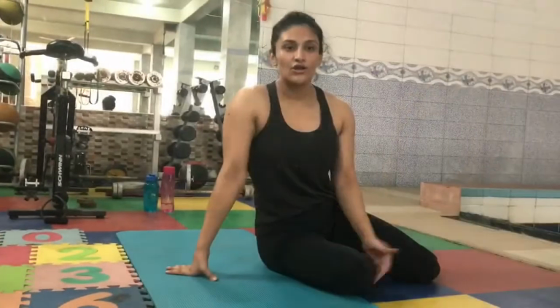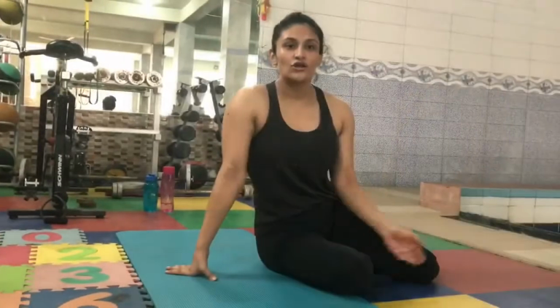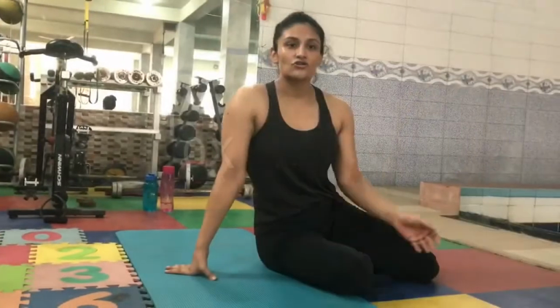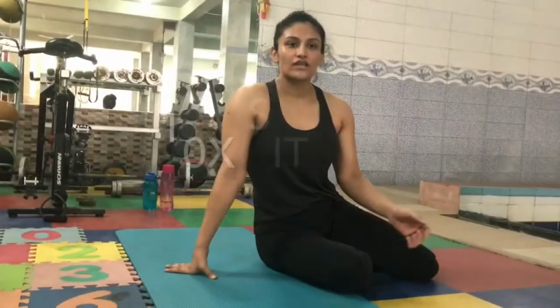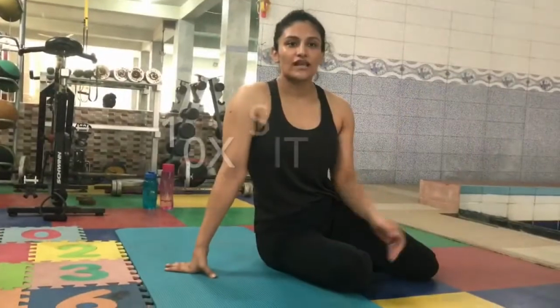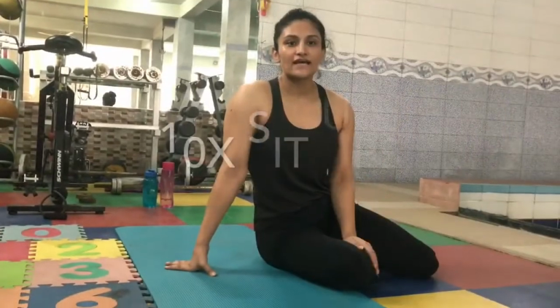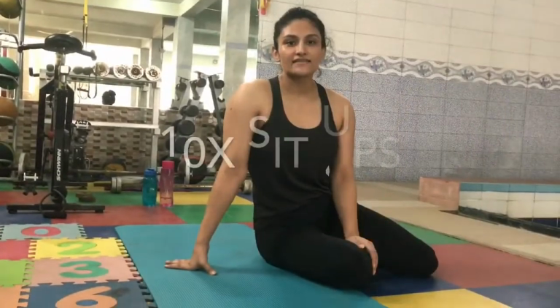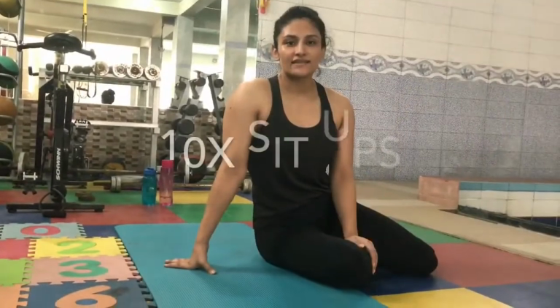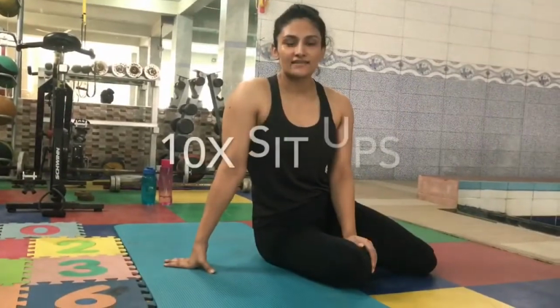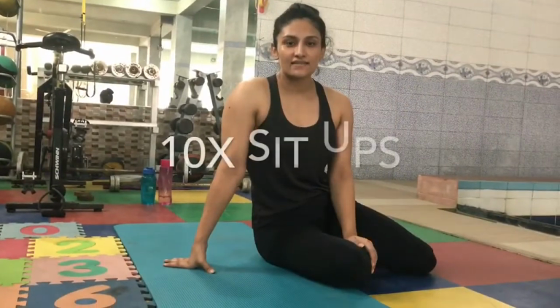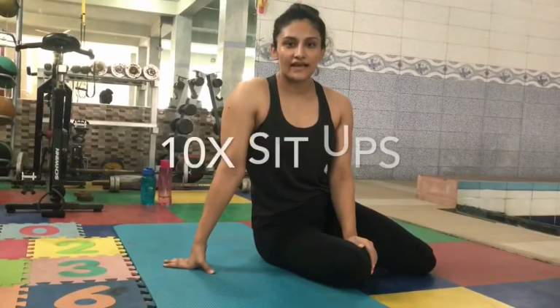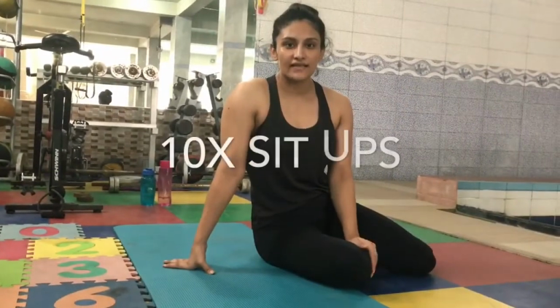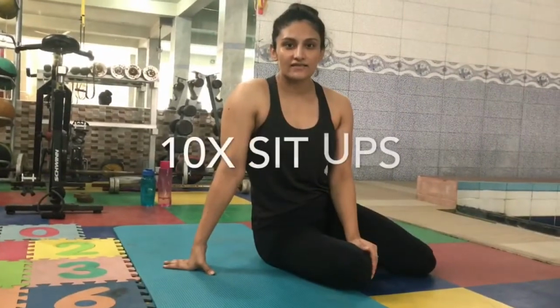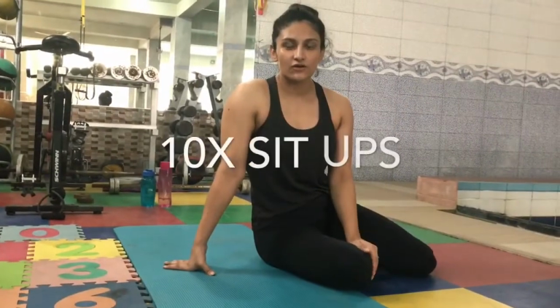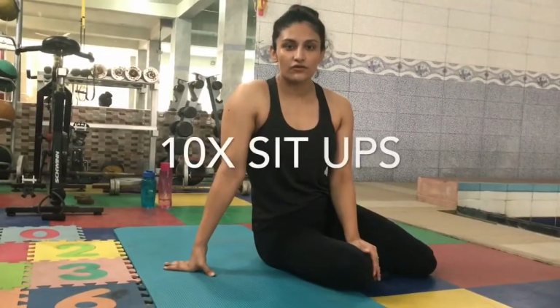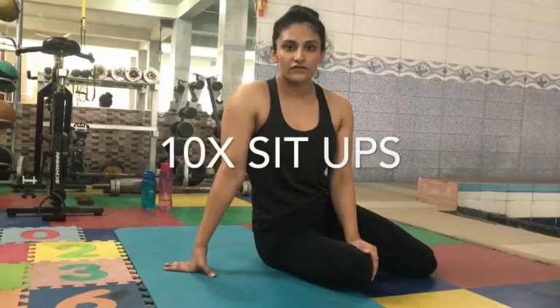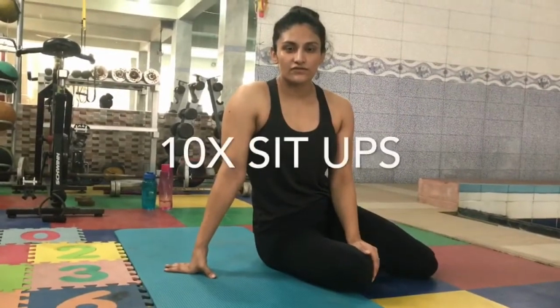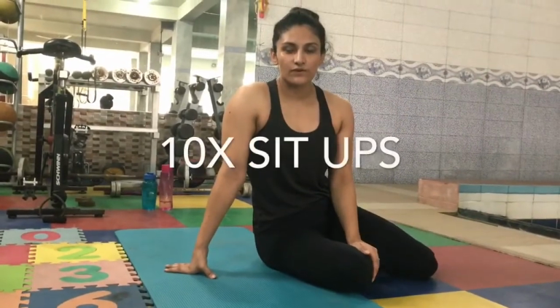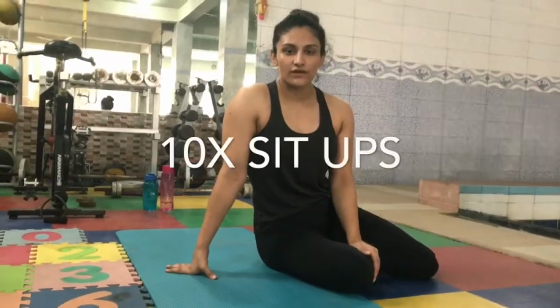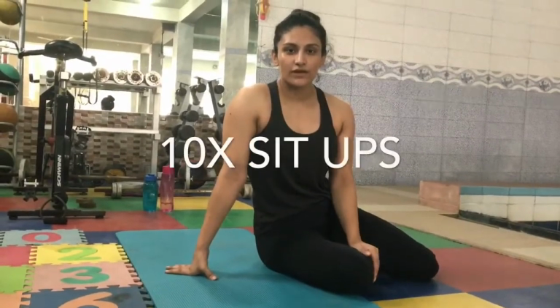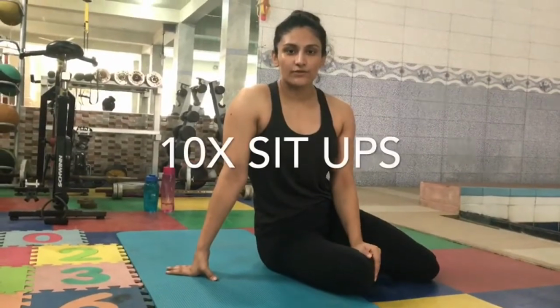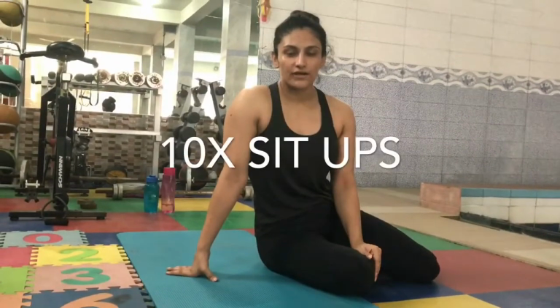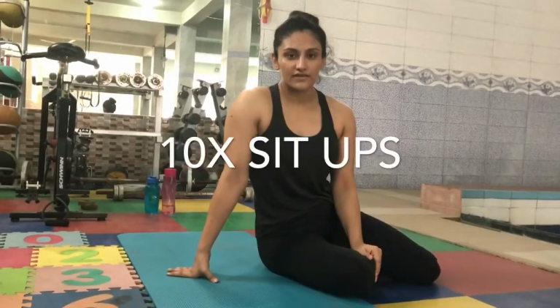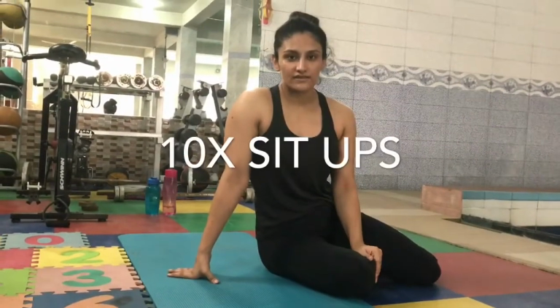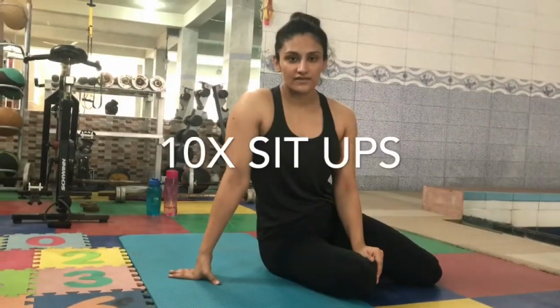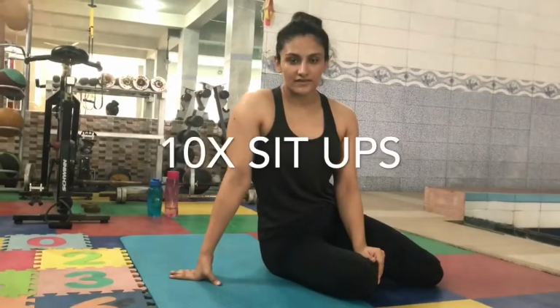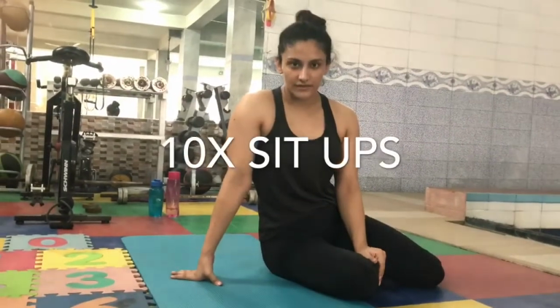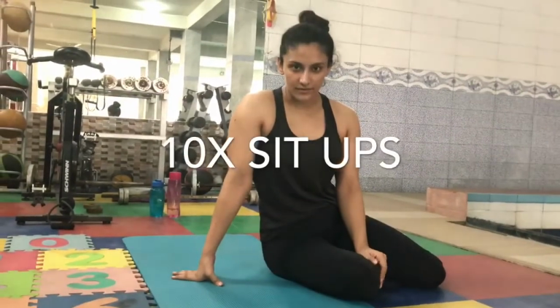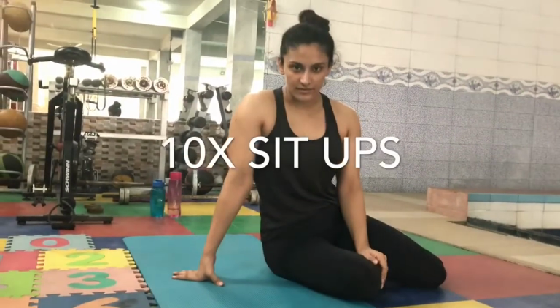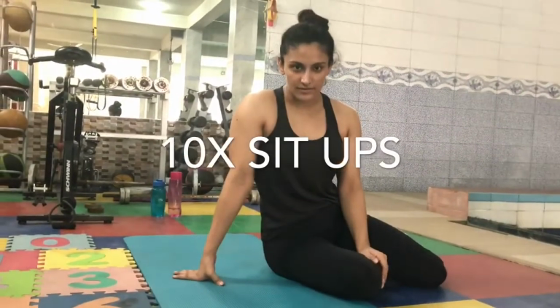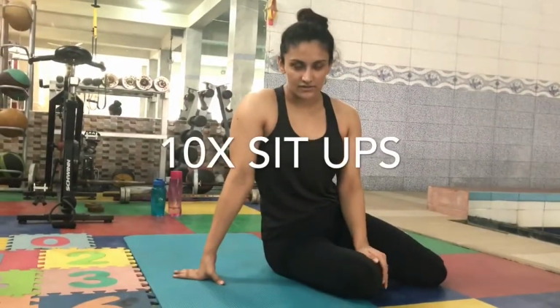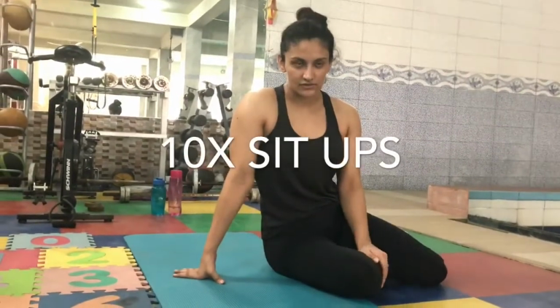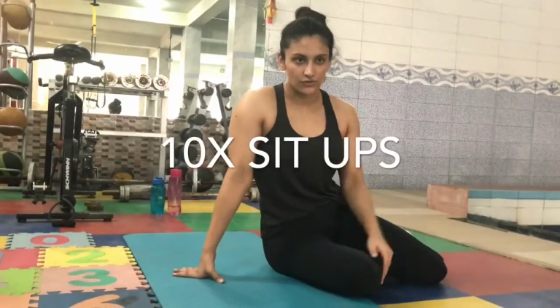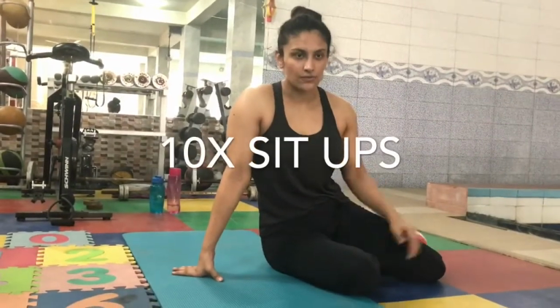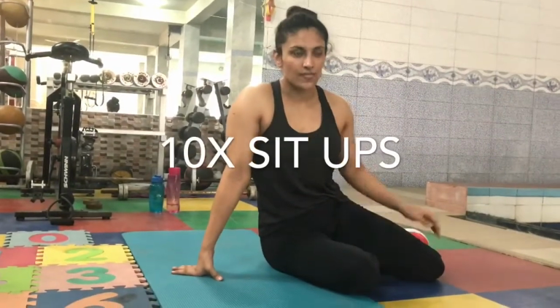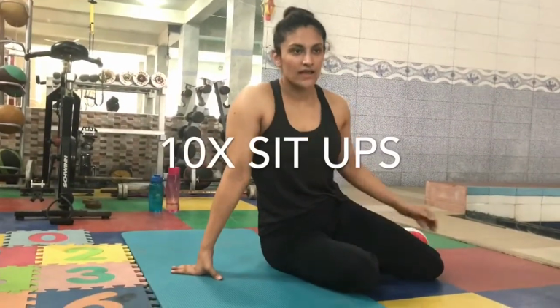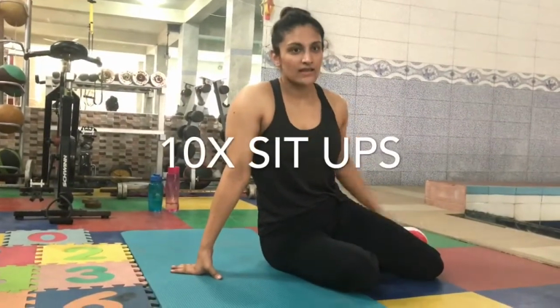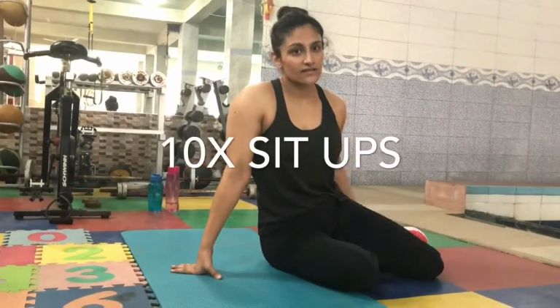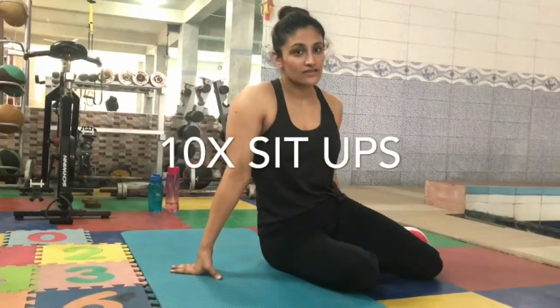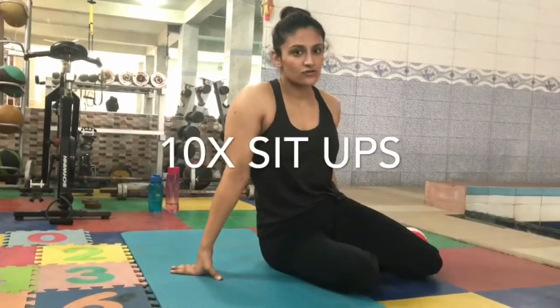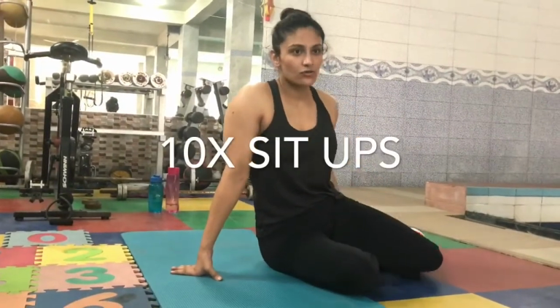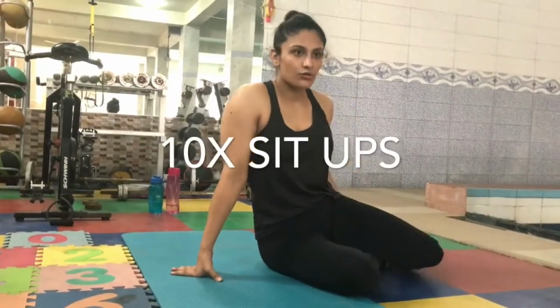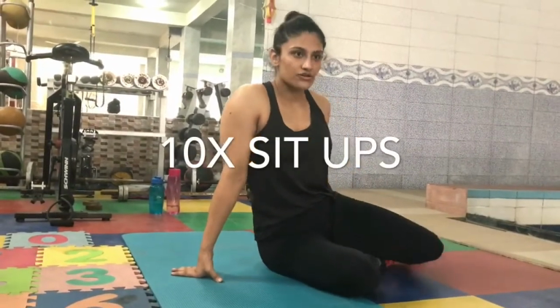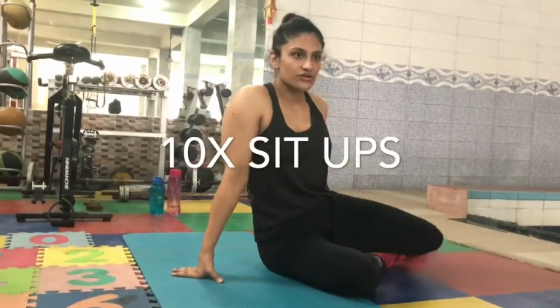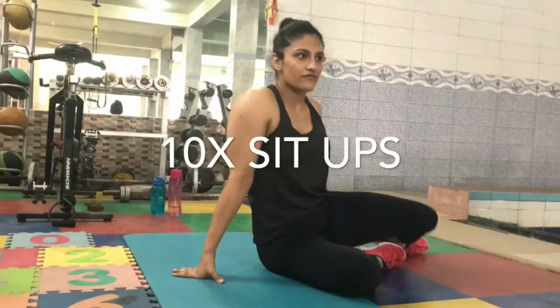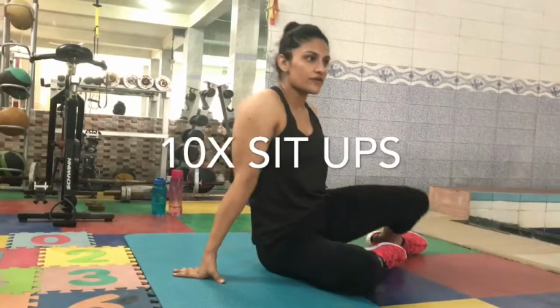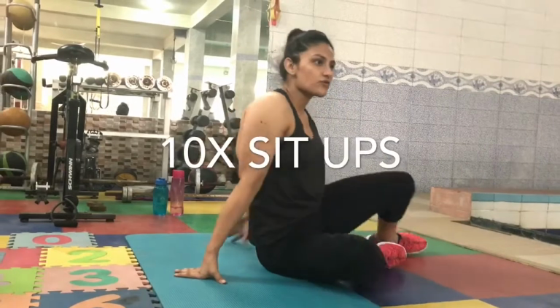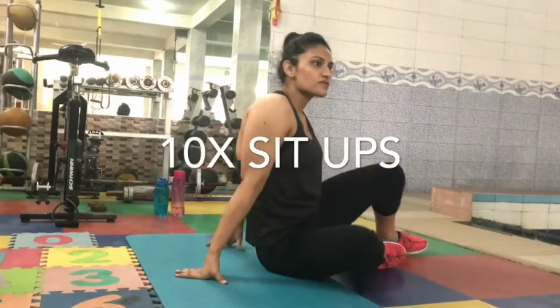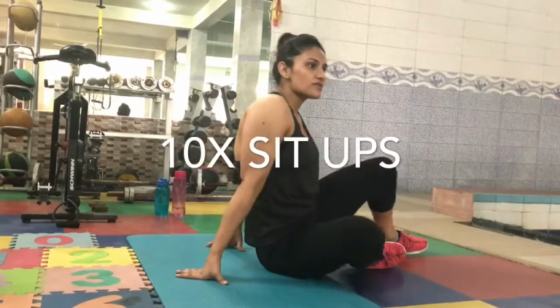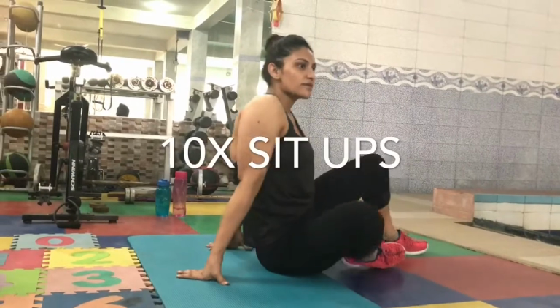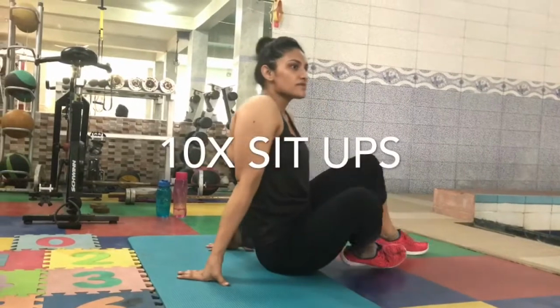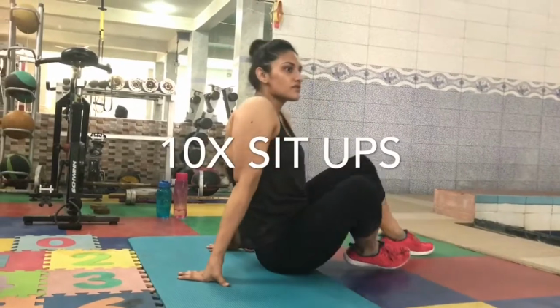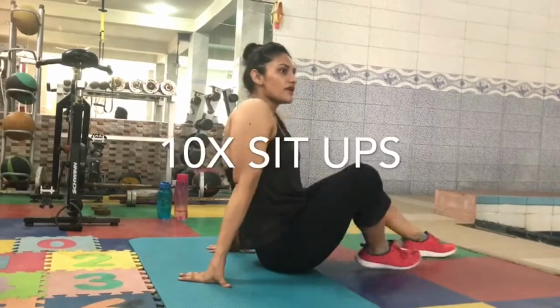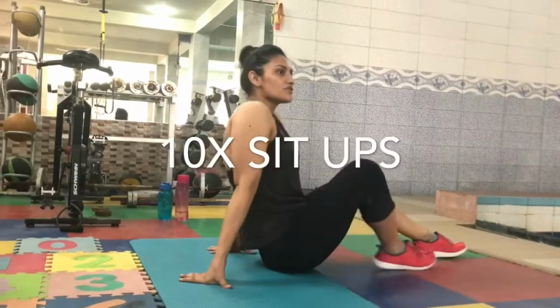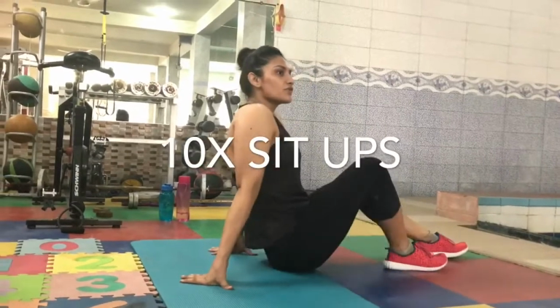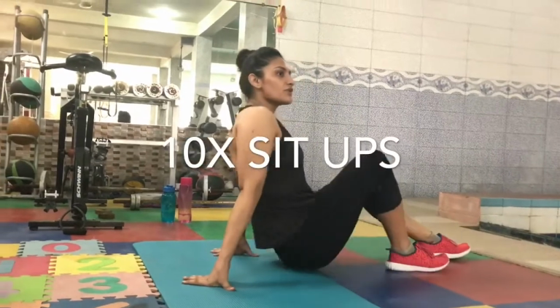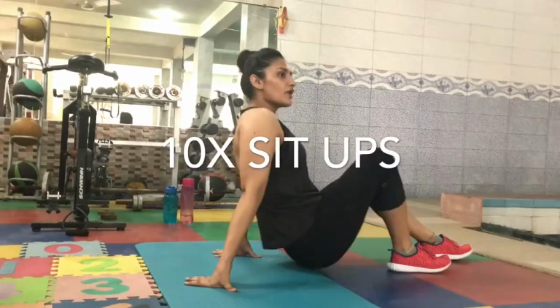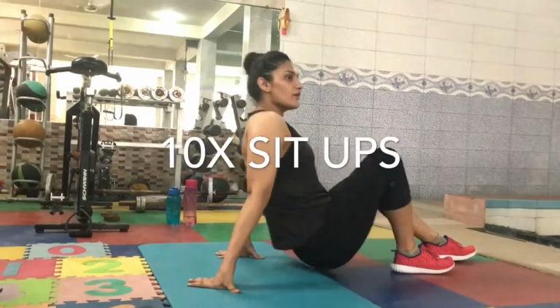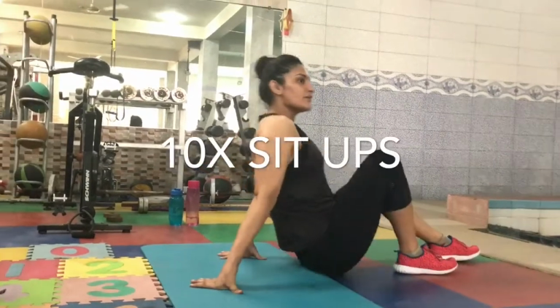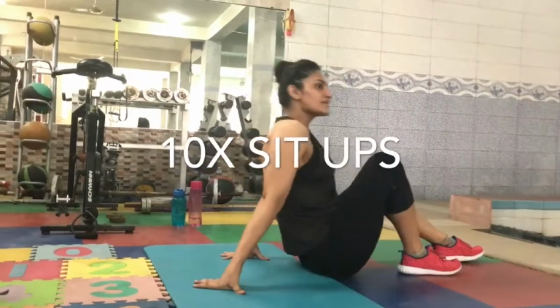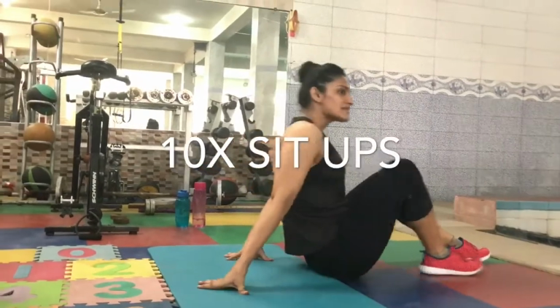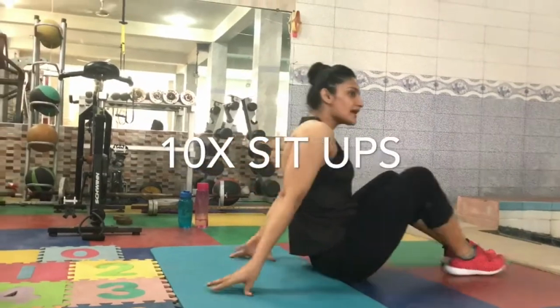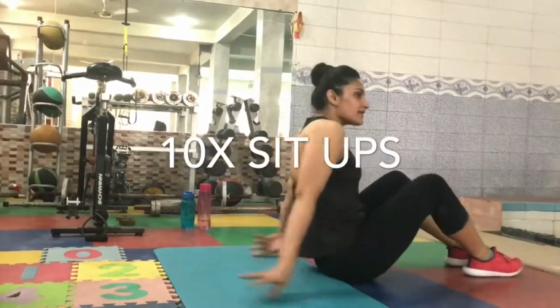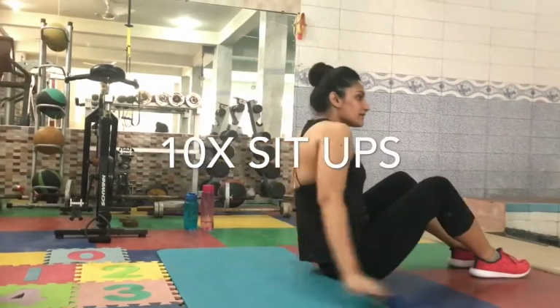The last exercise of this workout is sit-ups. There is no moderate version to be done — I'll show you how this is done.